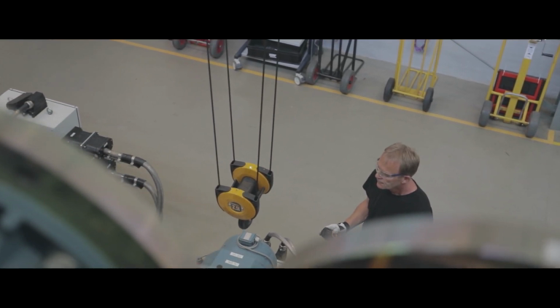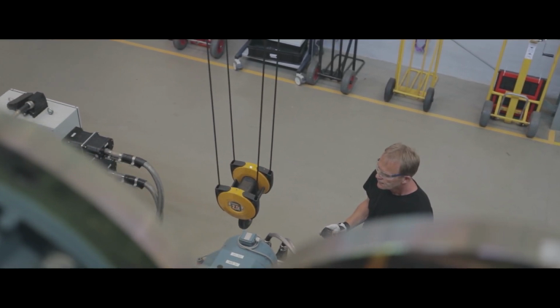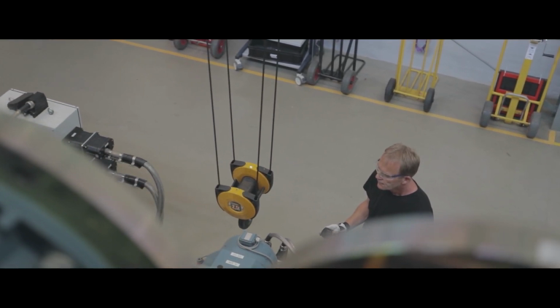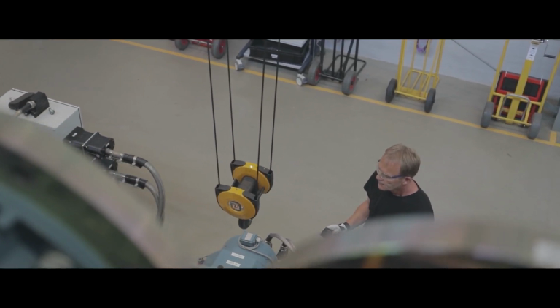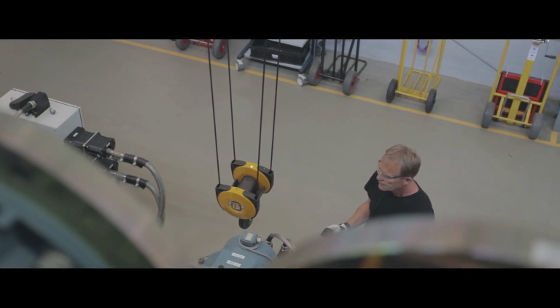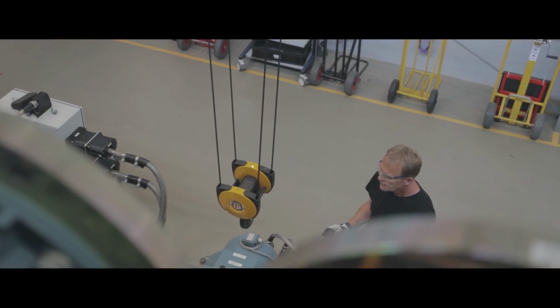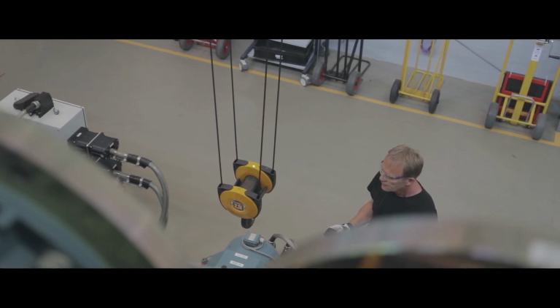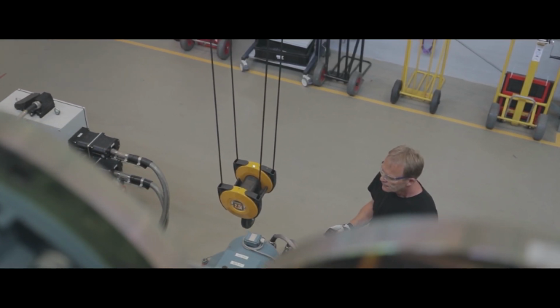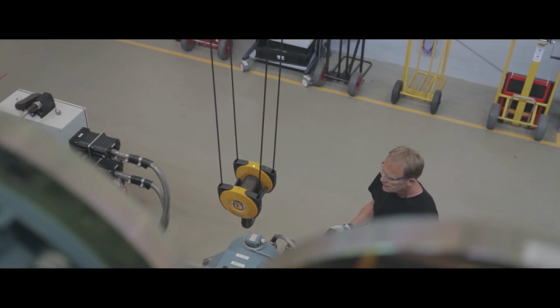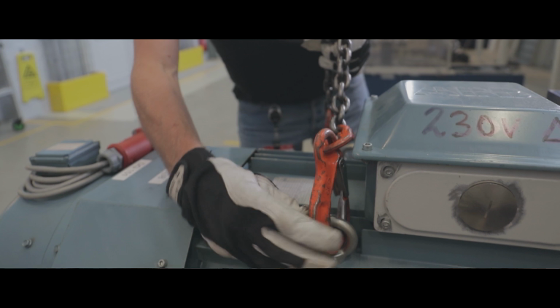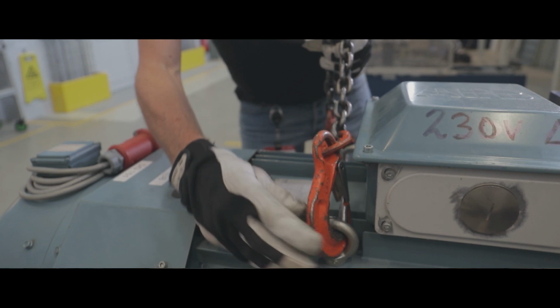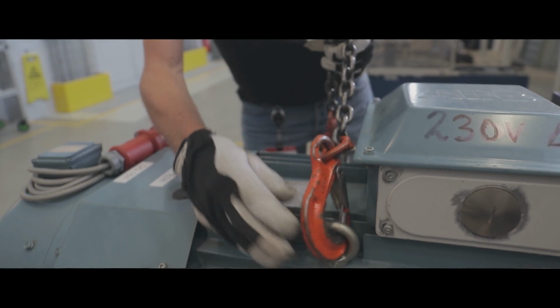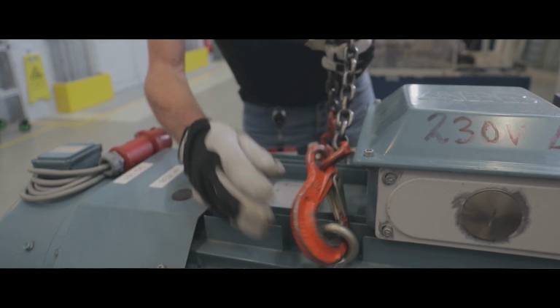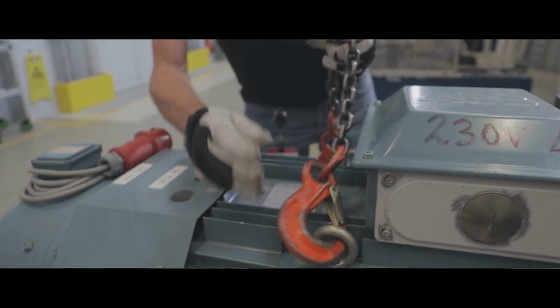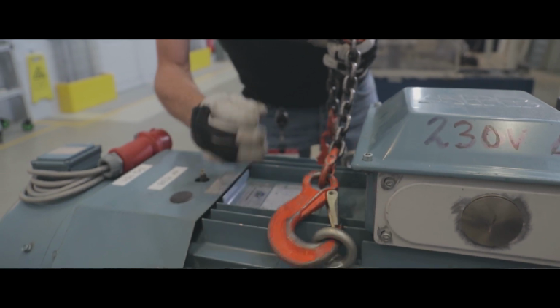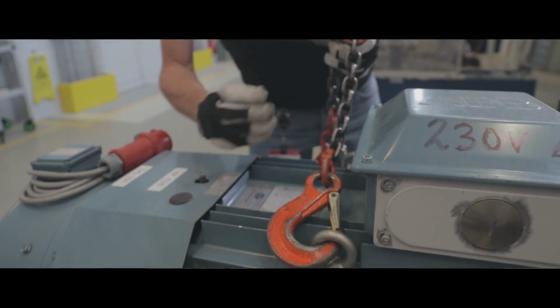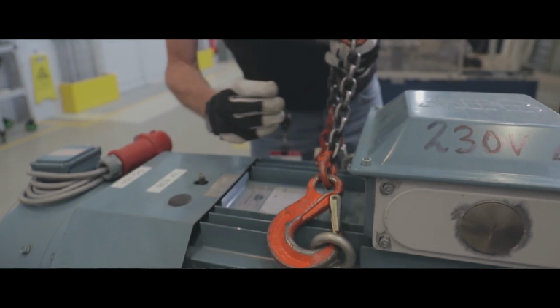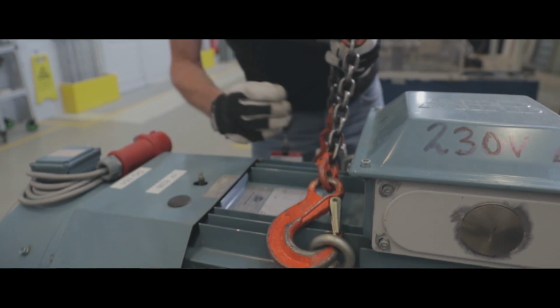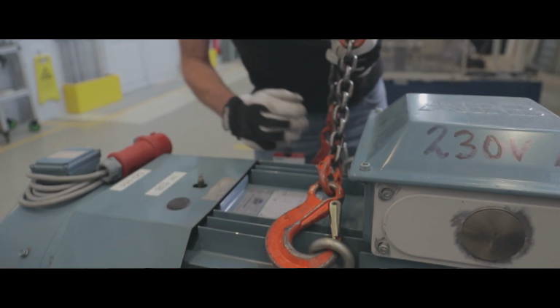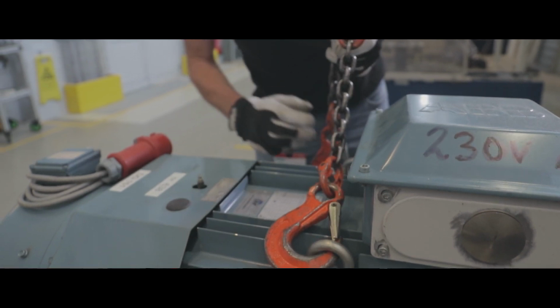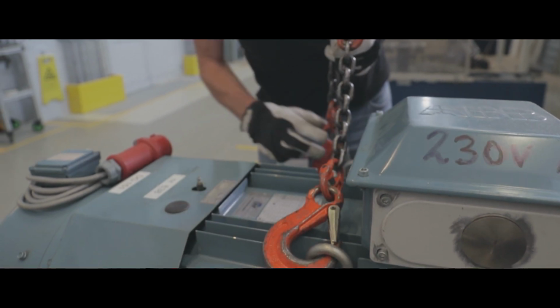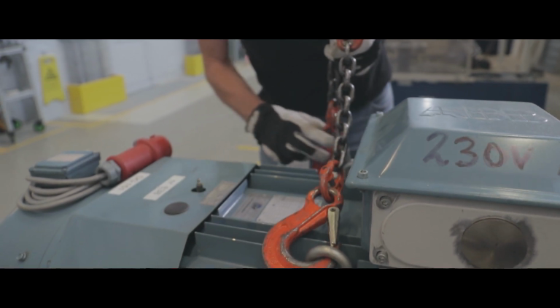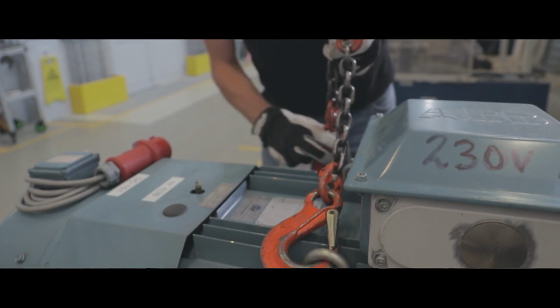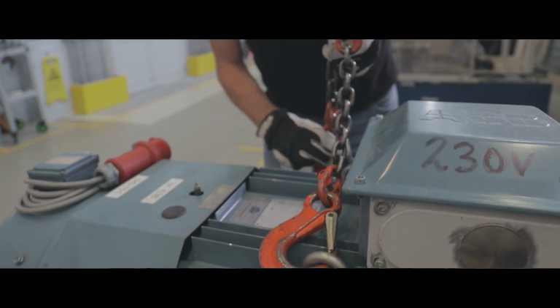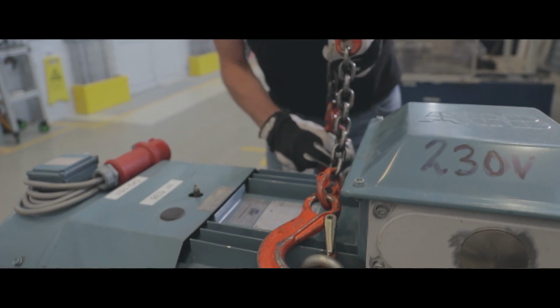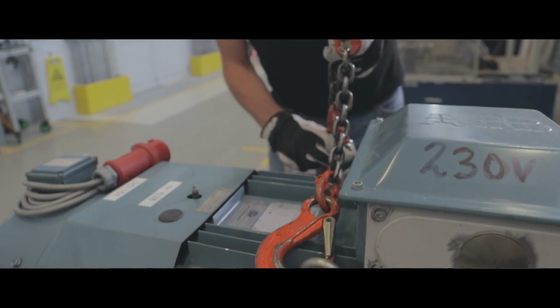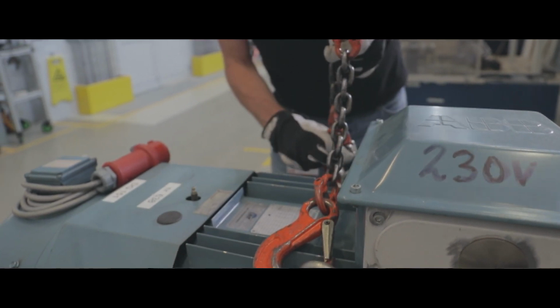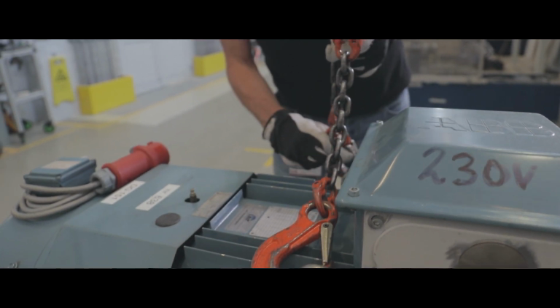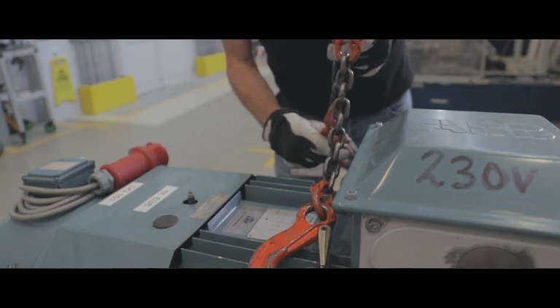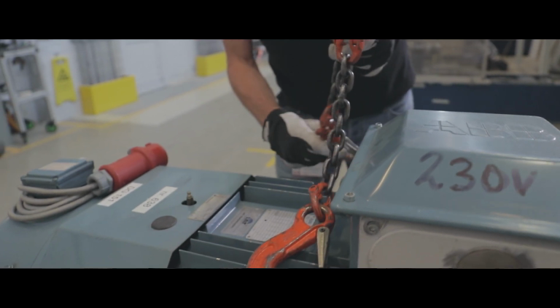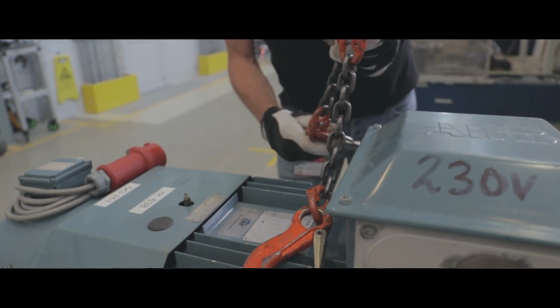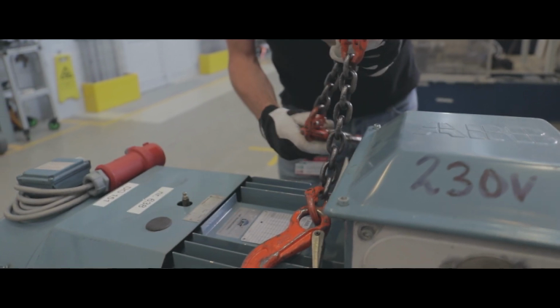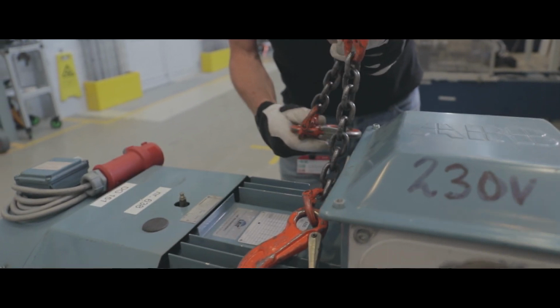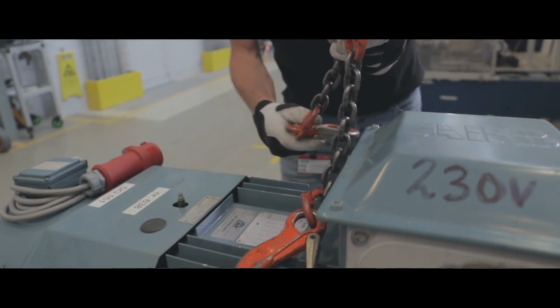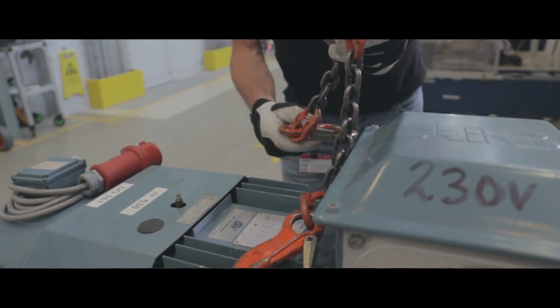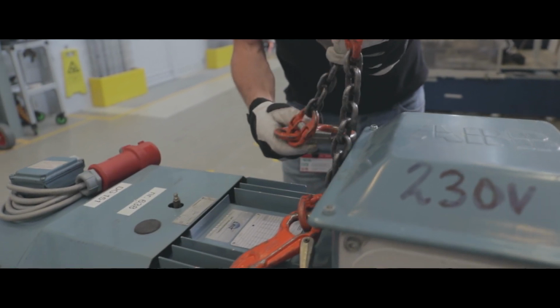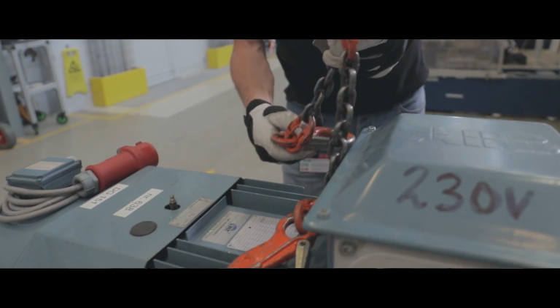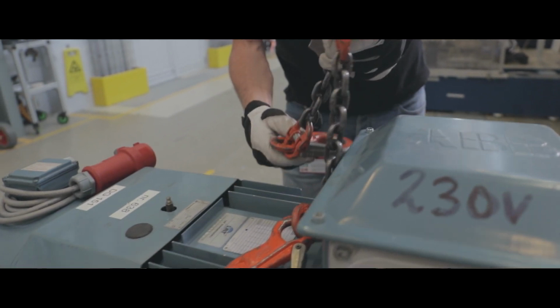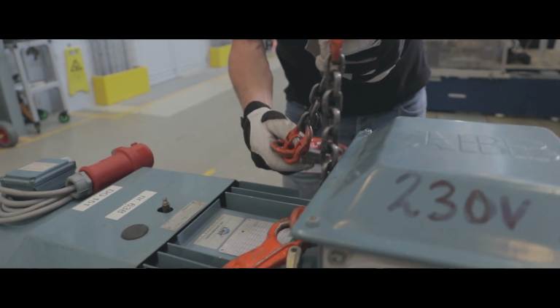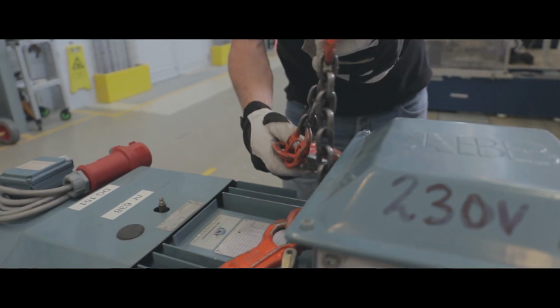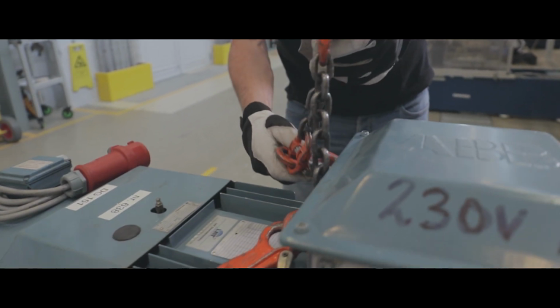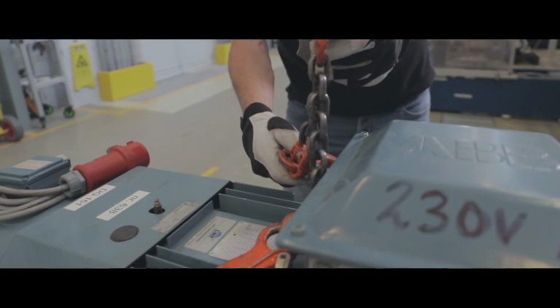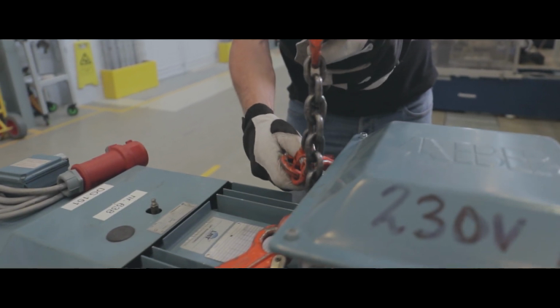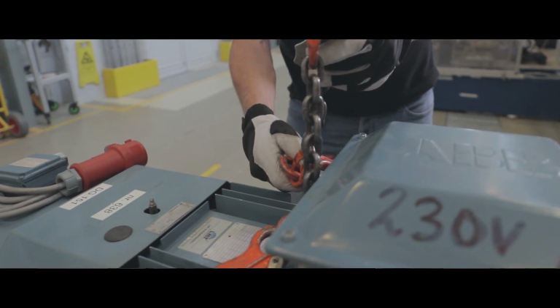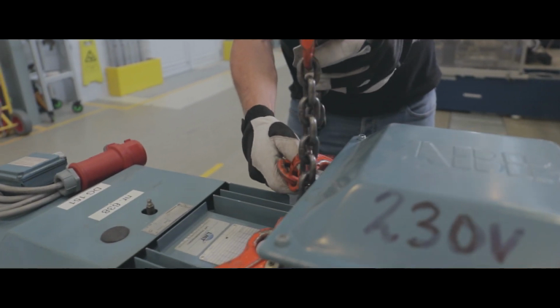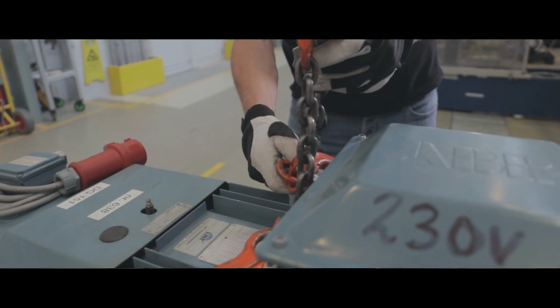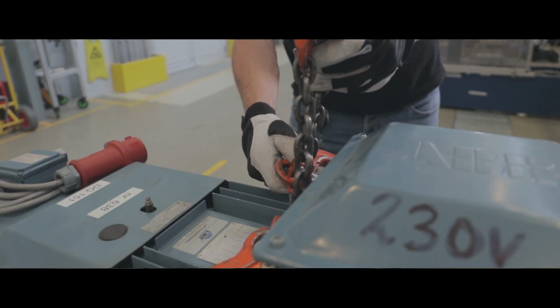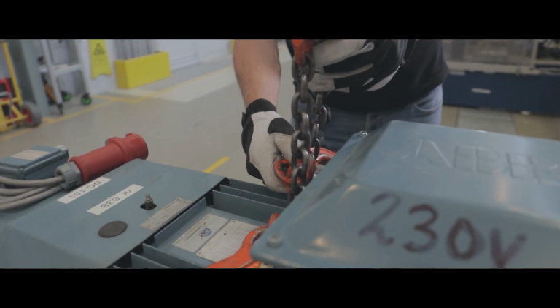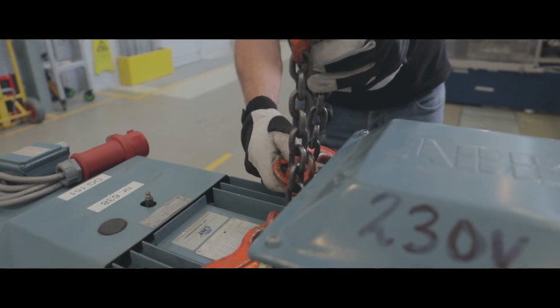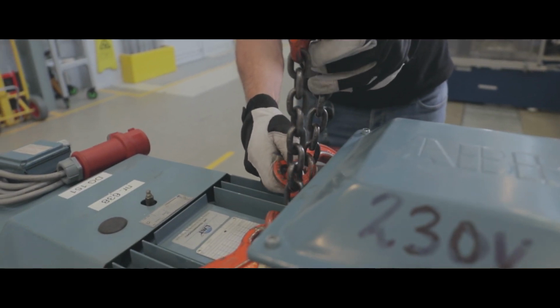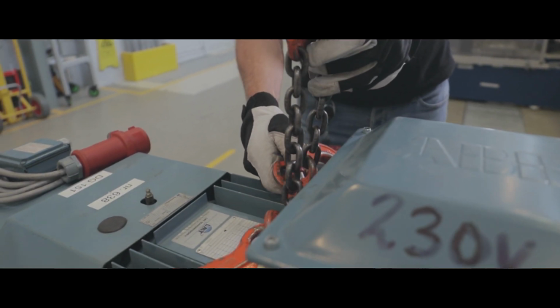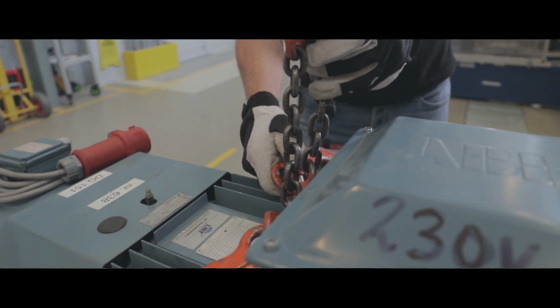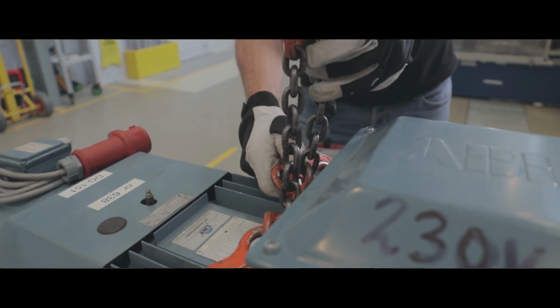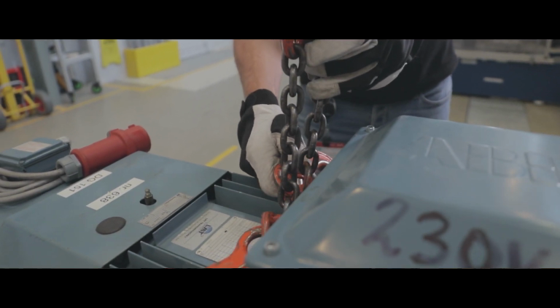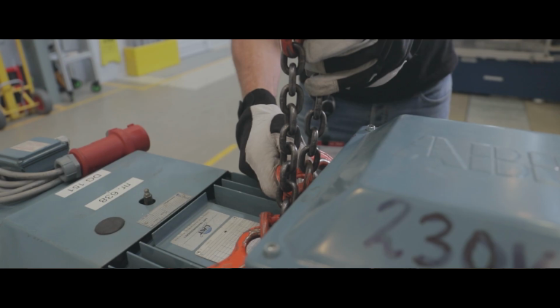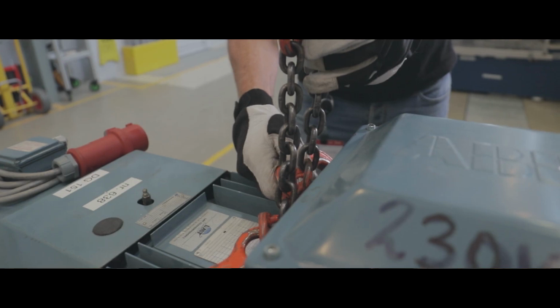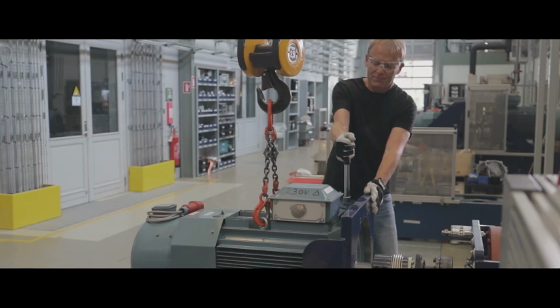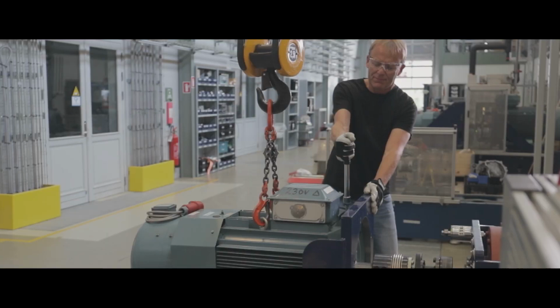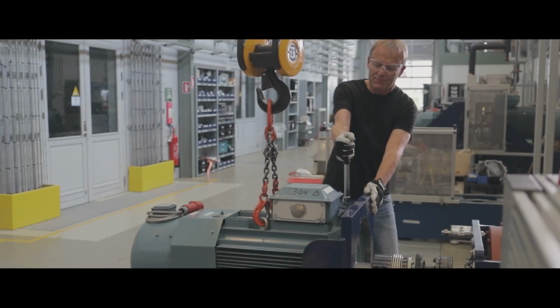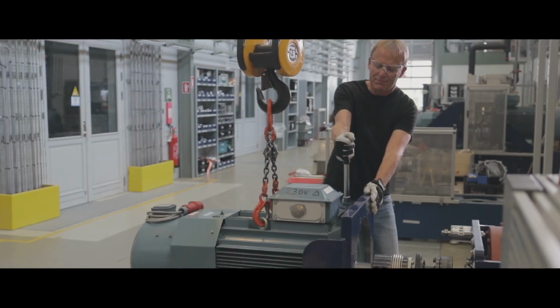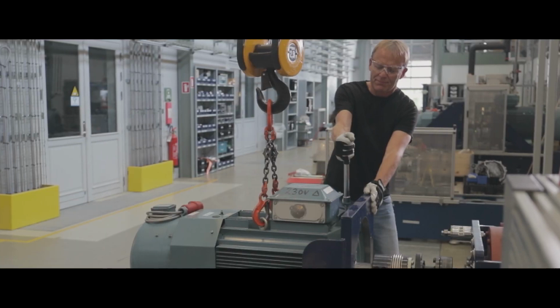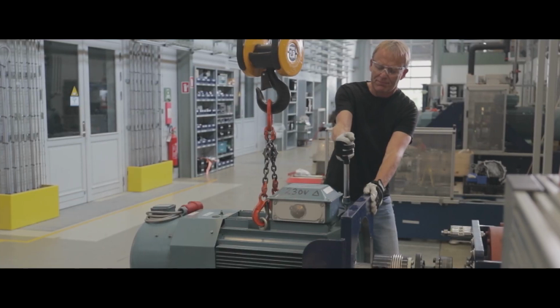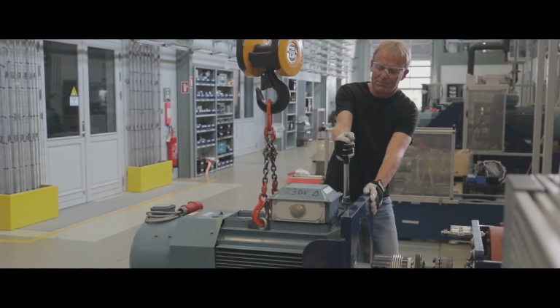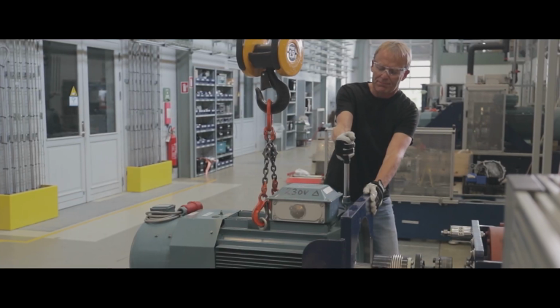If we need to change the load on a motor, it can be very time consuming — it could take days or weeks.